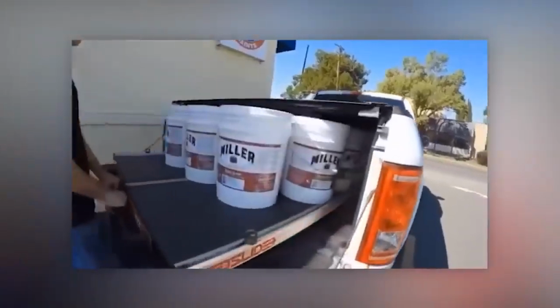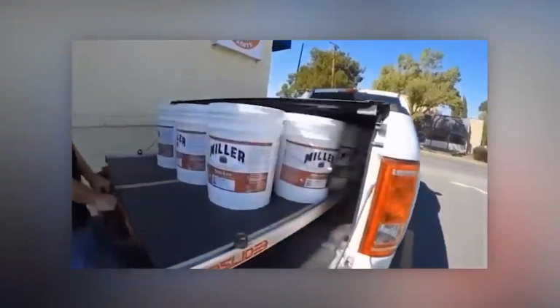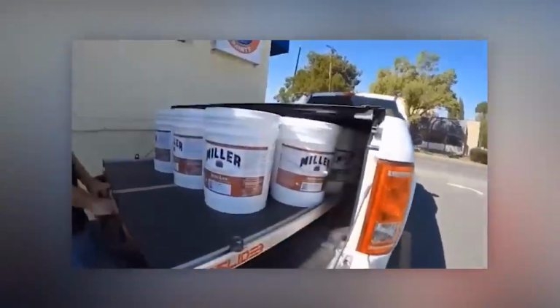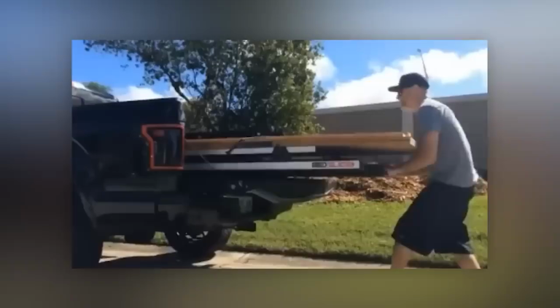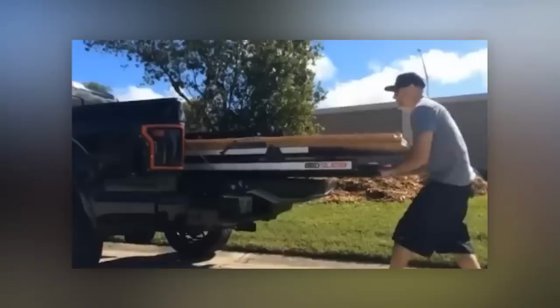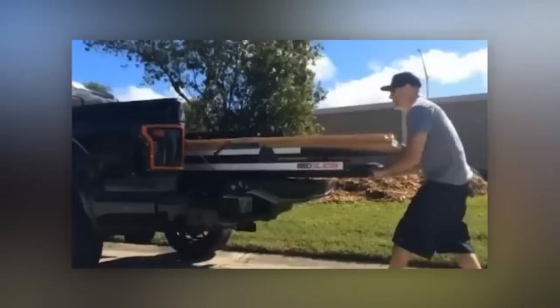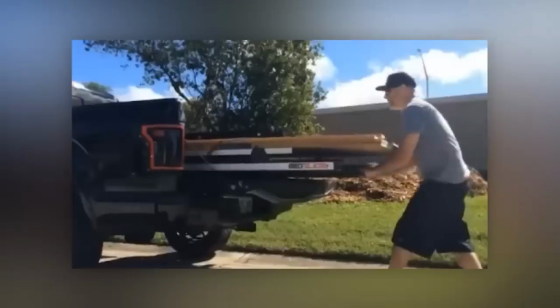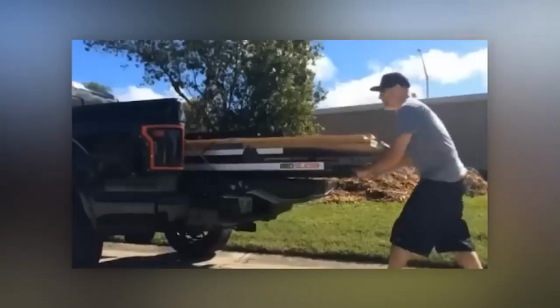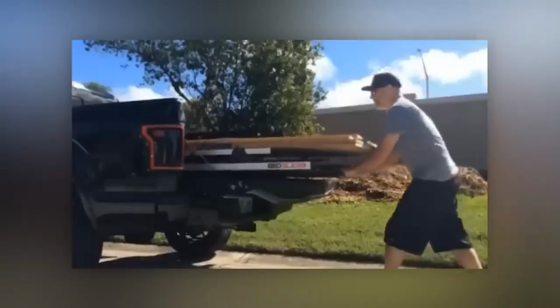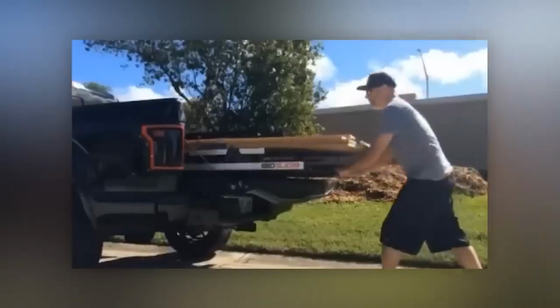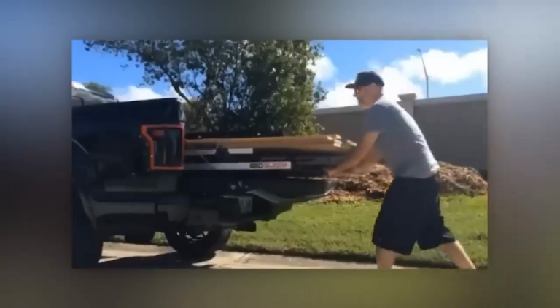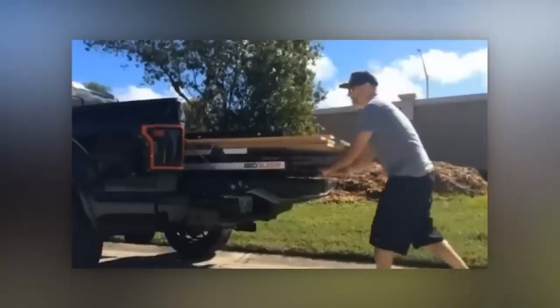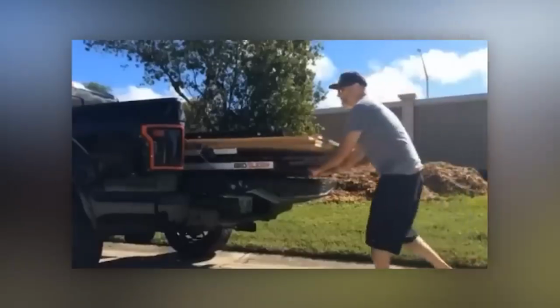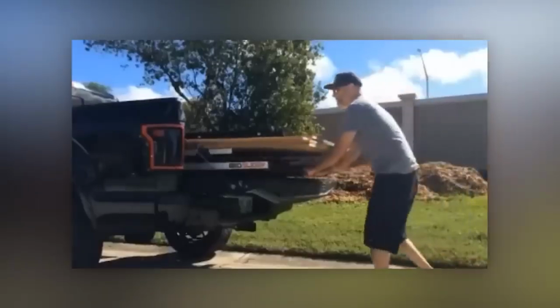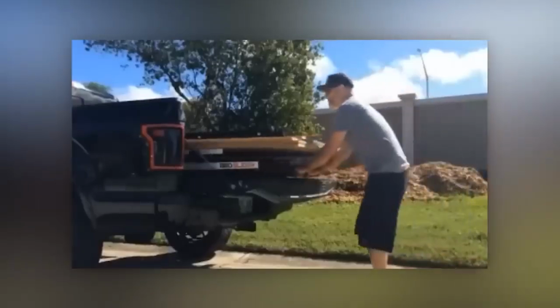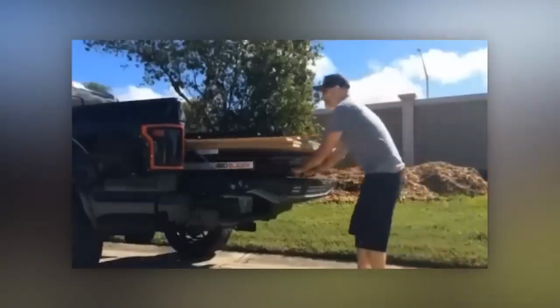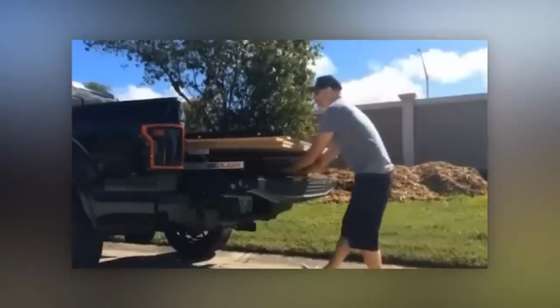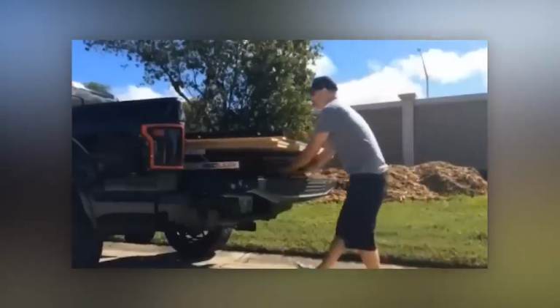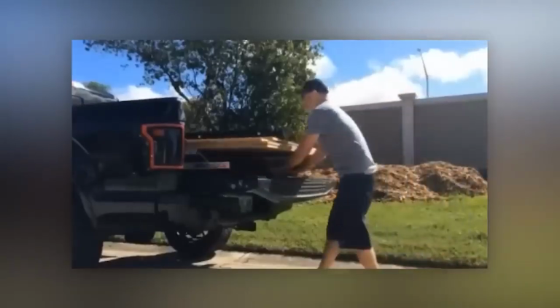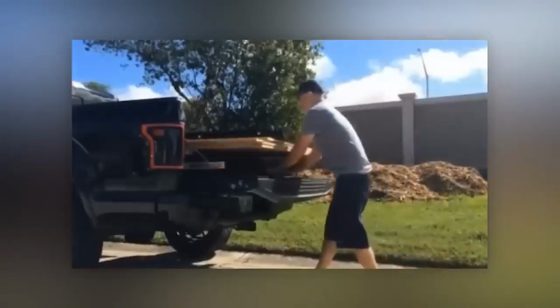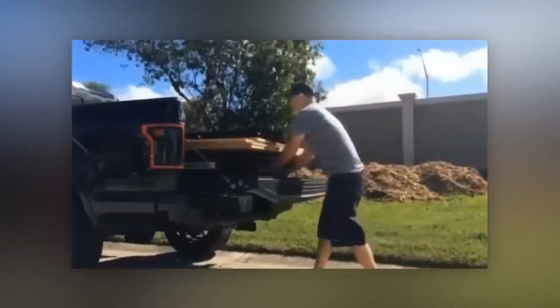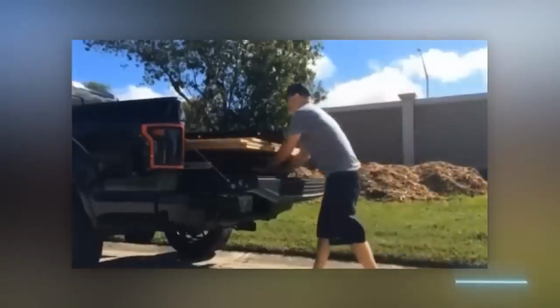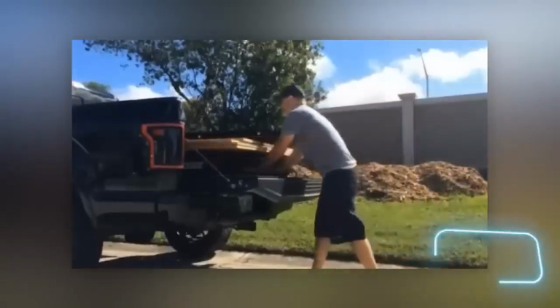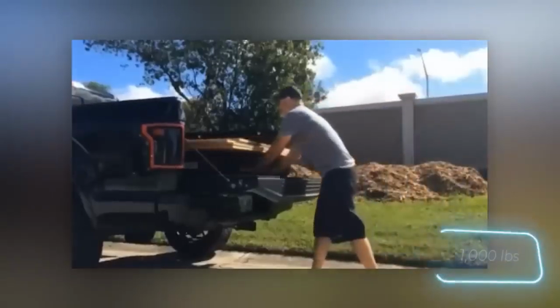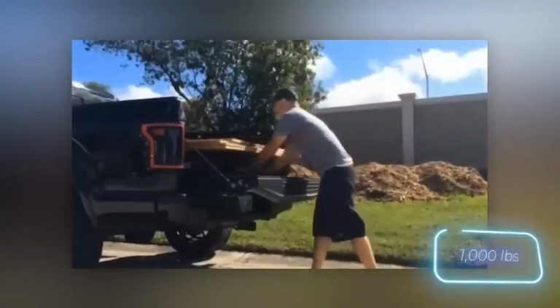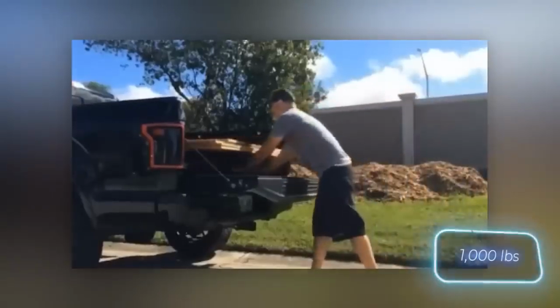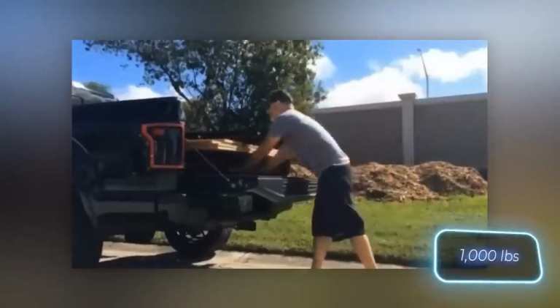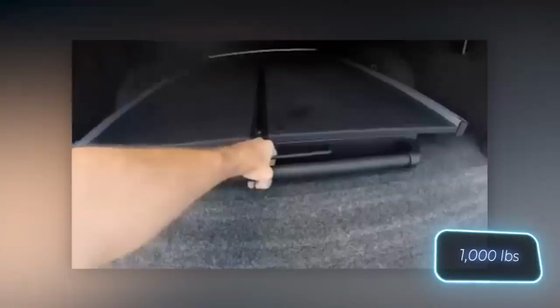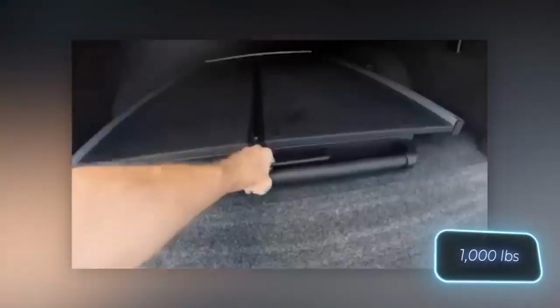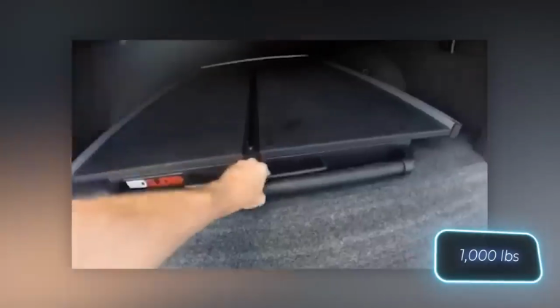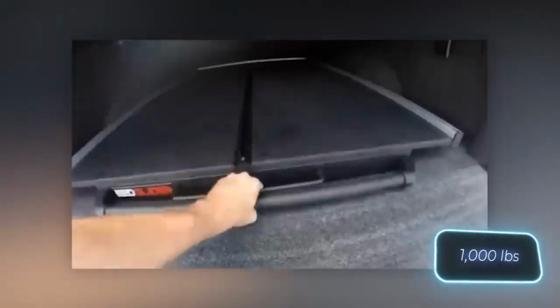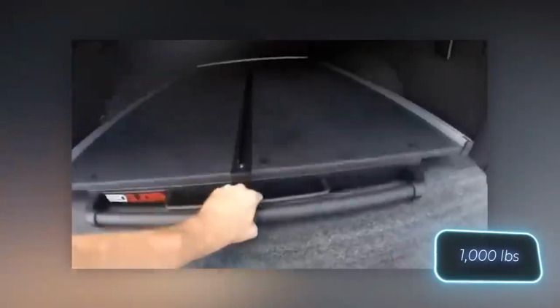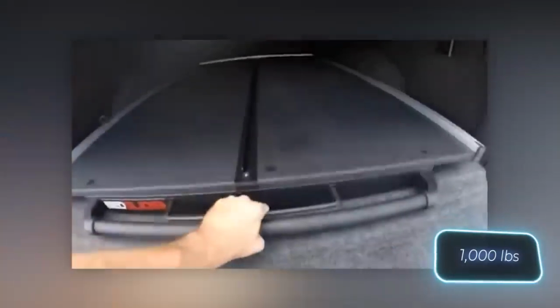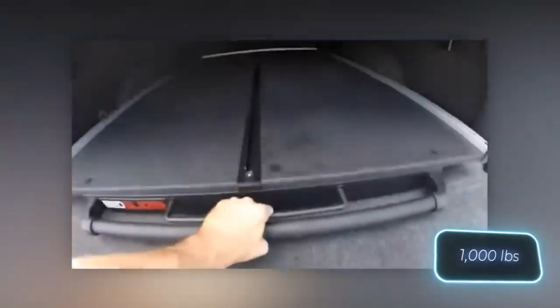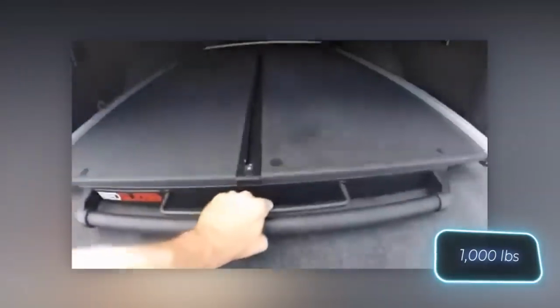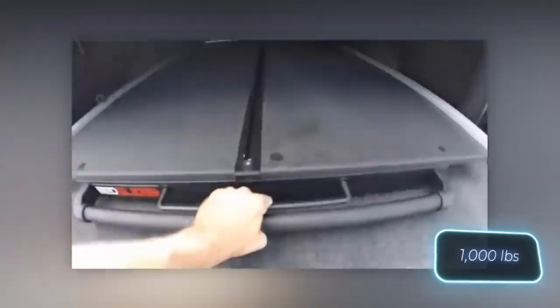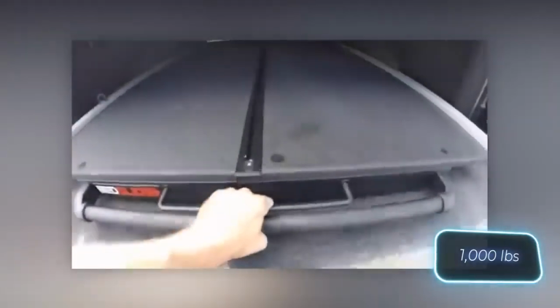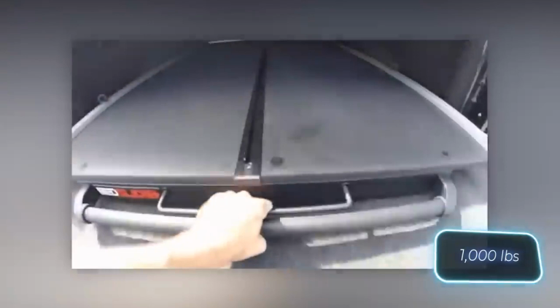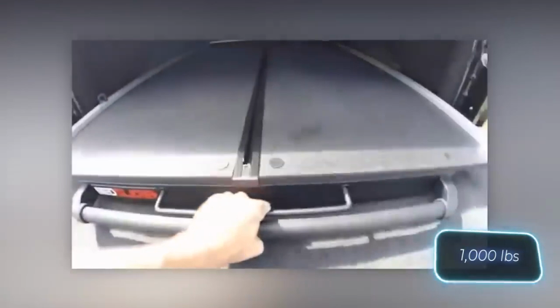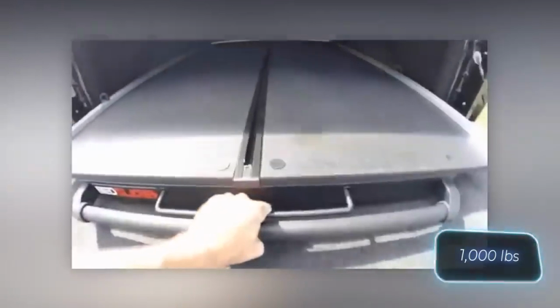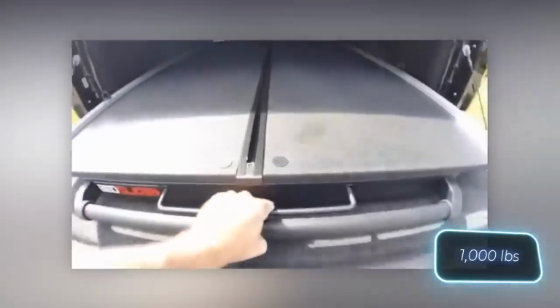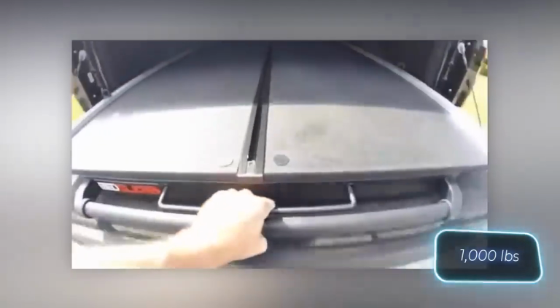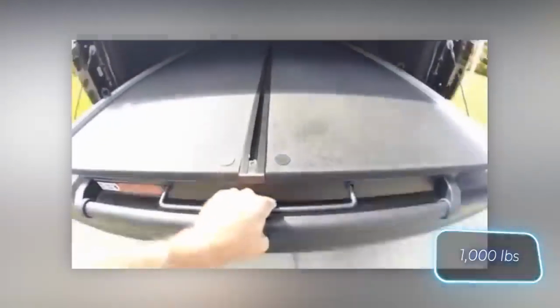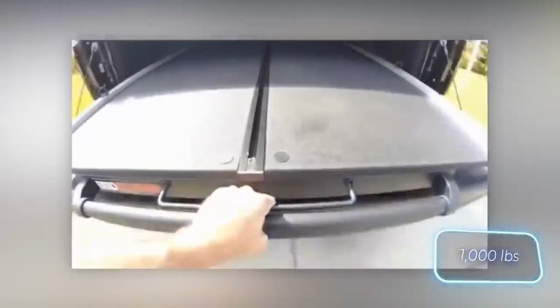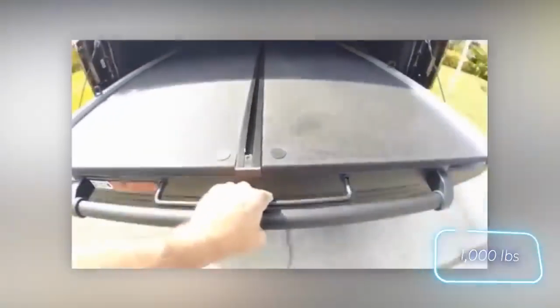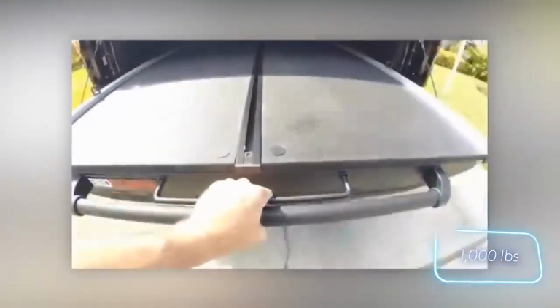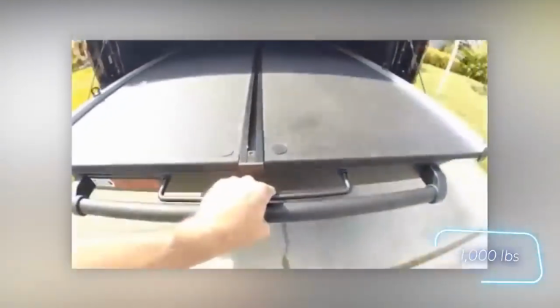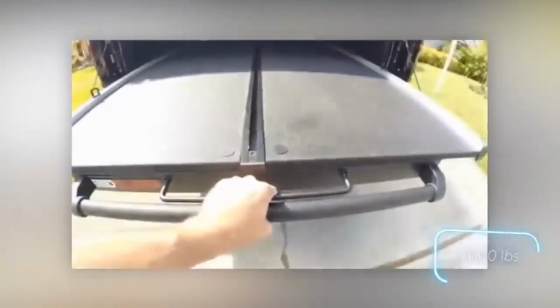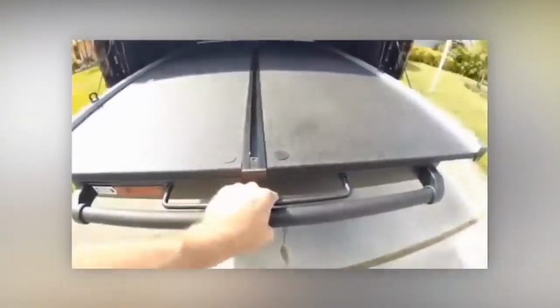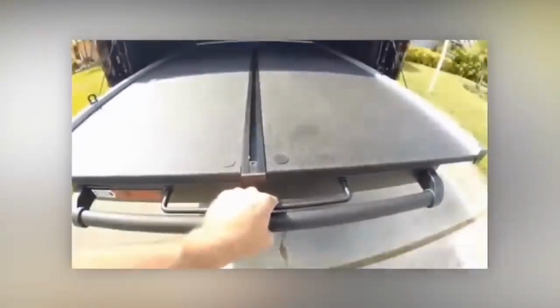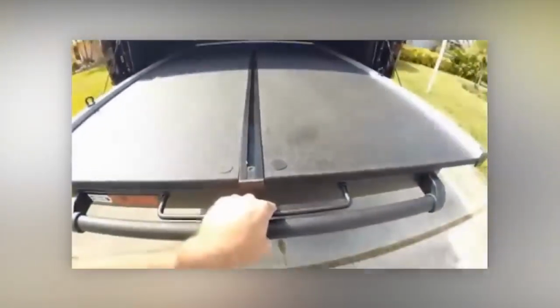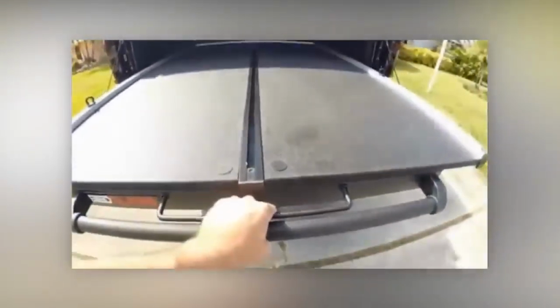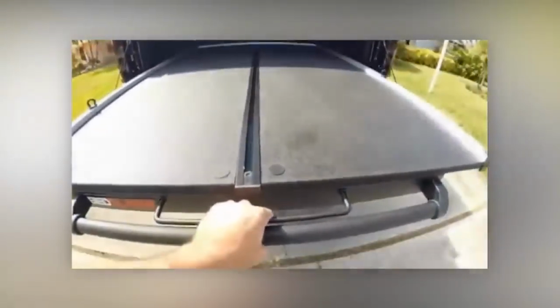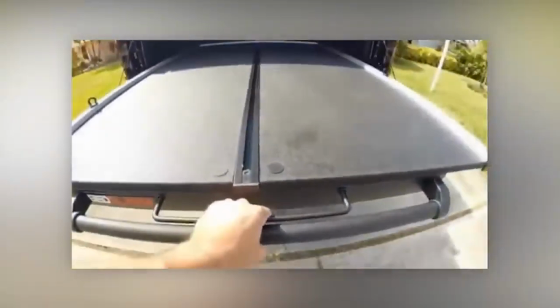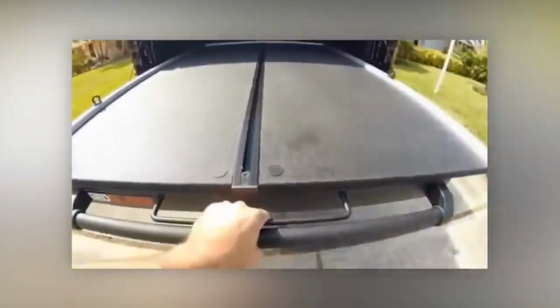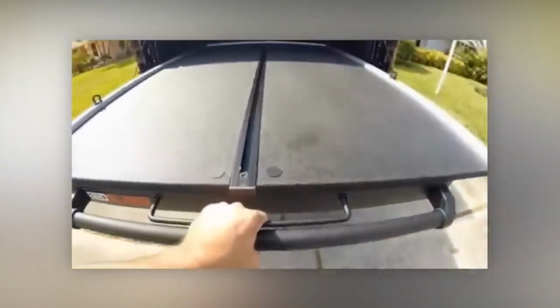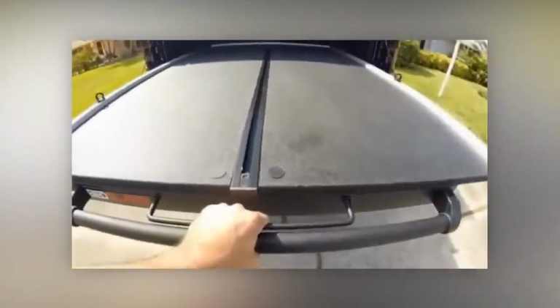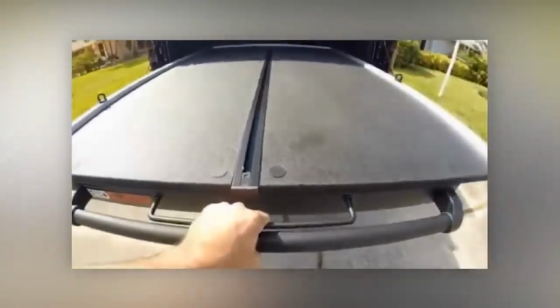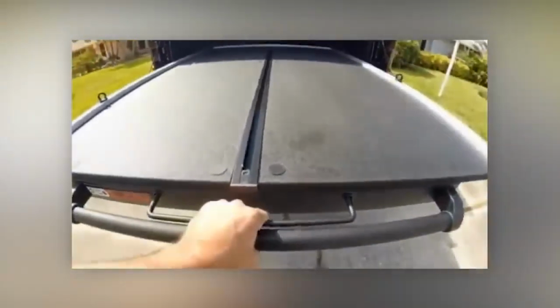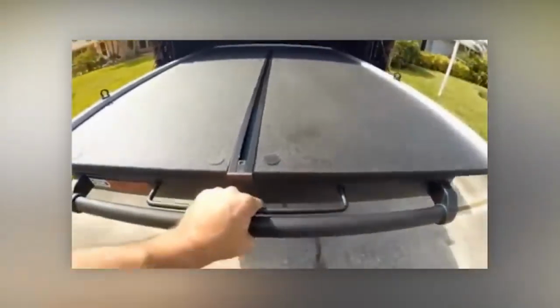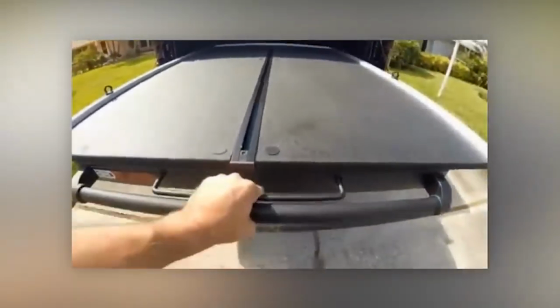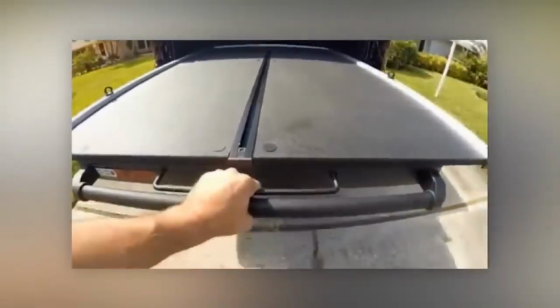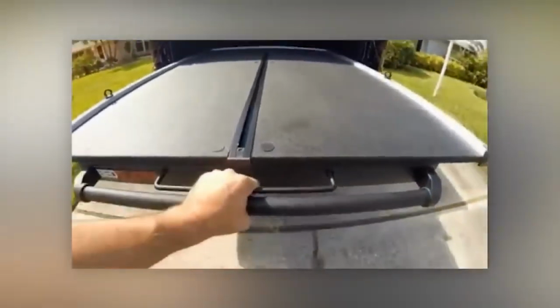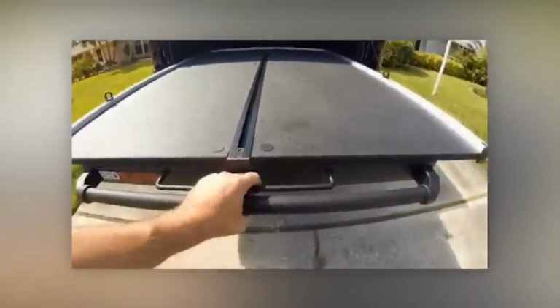The Bedslide S platform, designed to carry a 450kg load, comes in at $1,200.